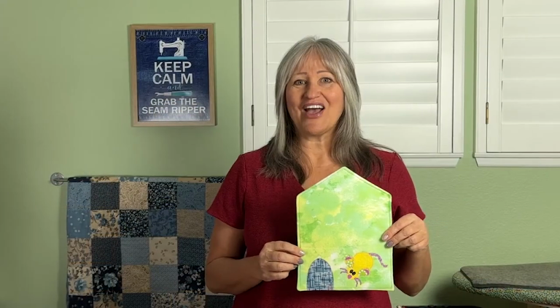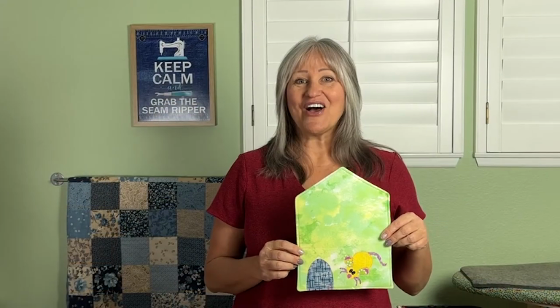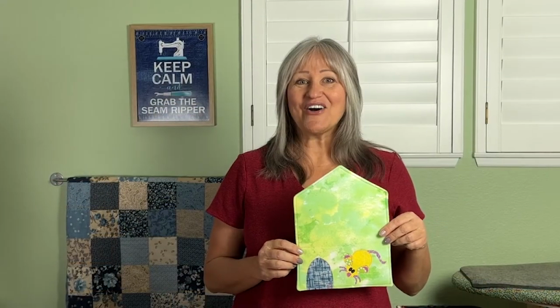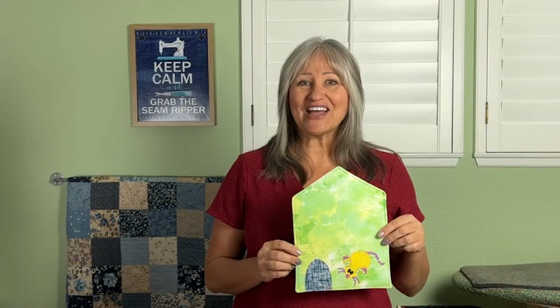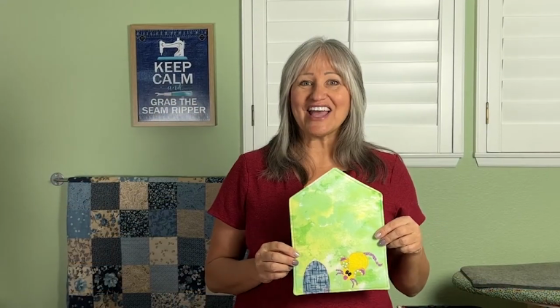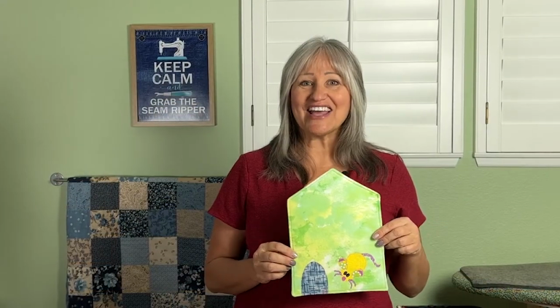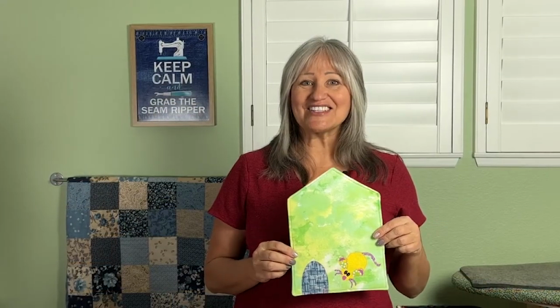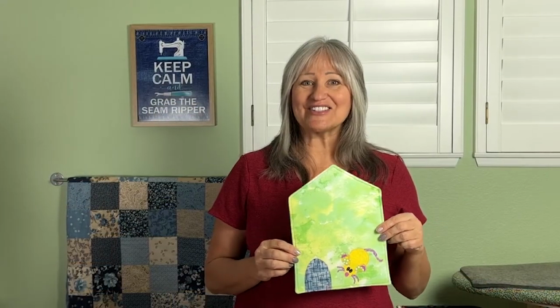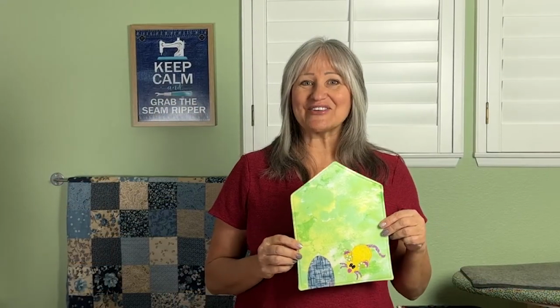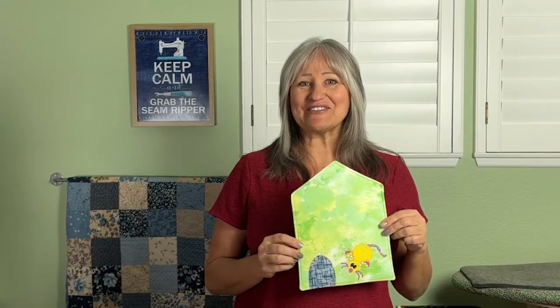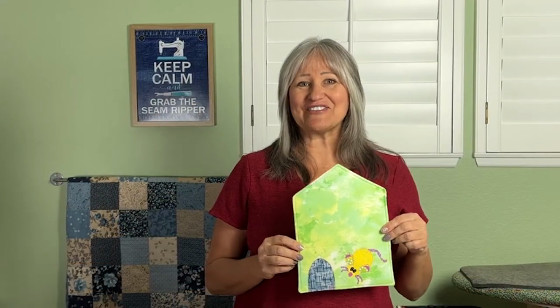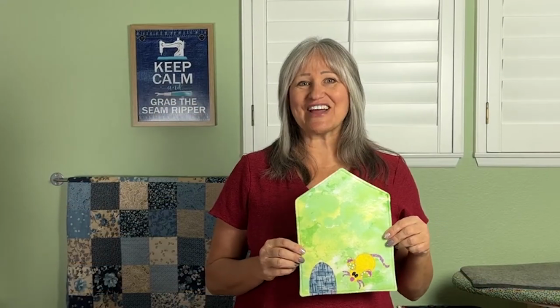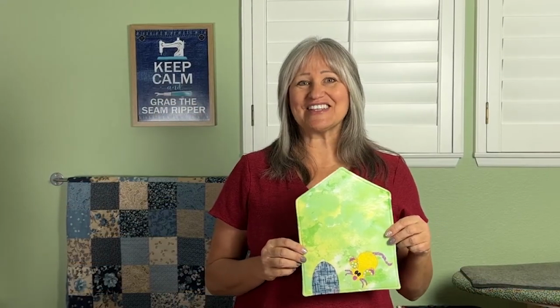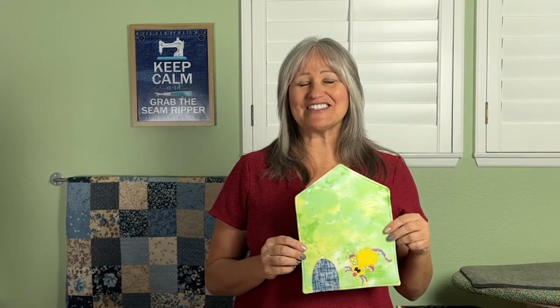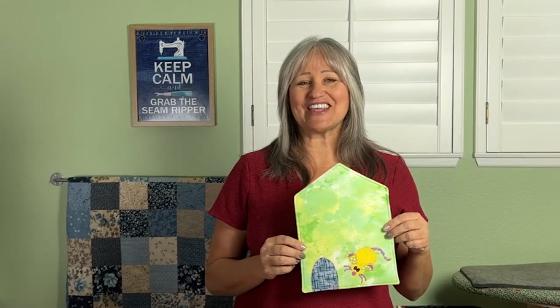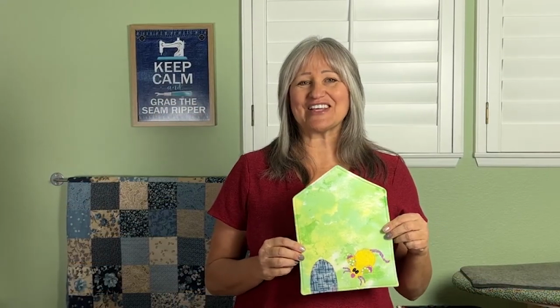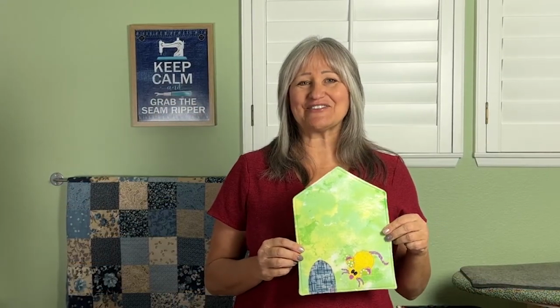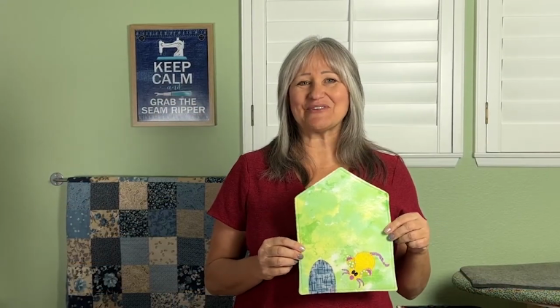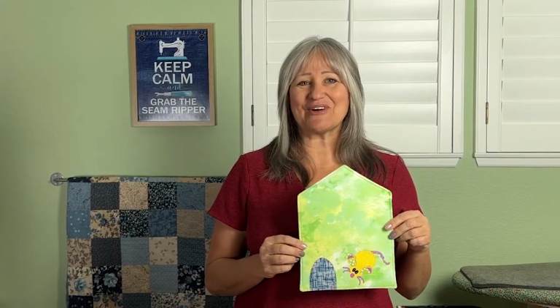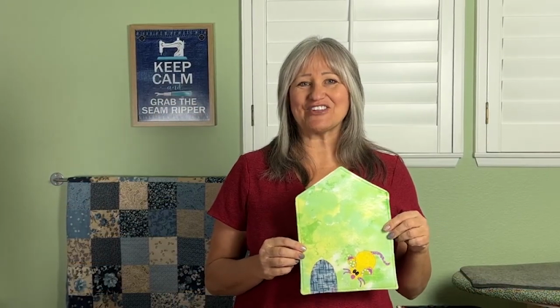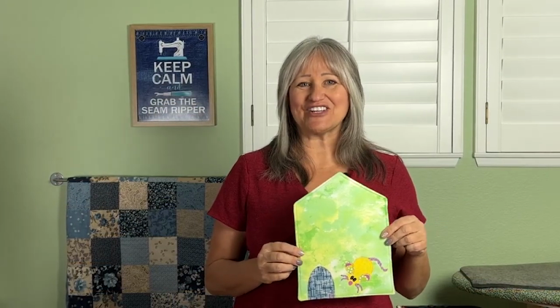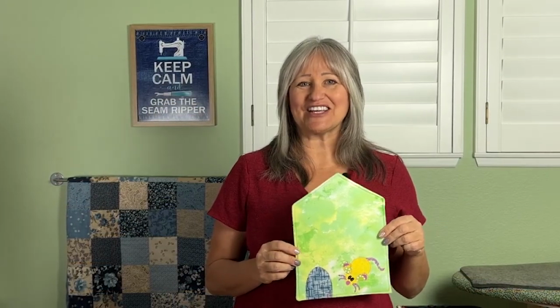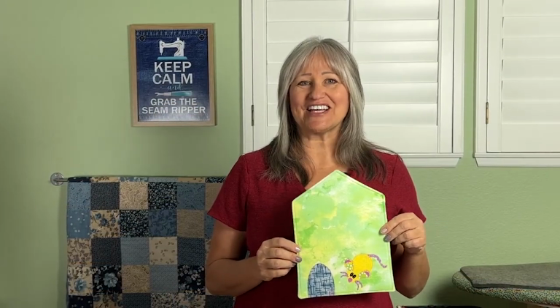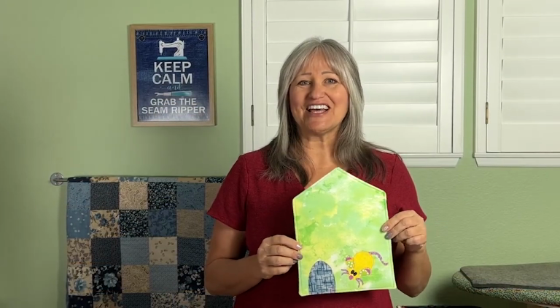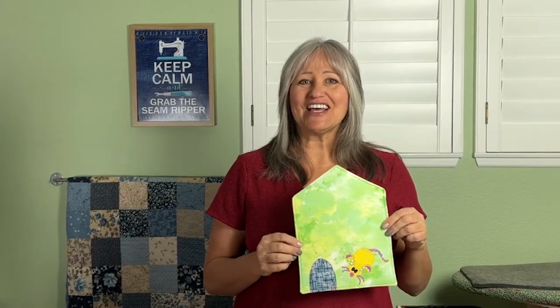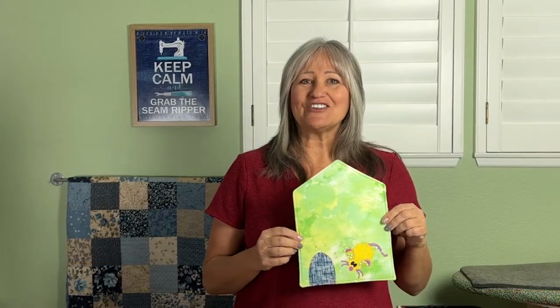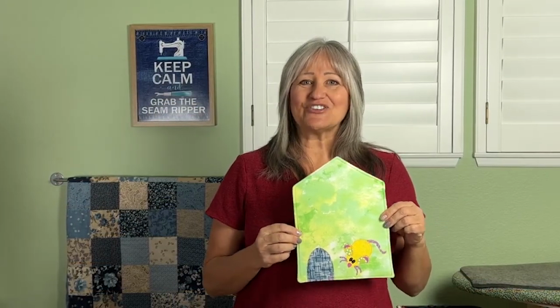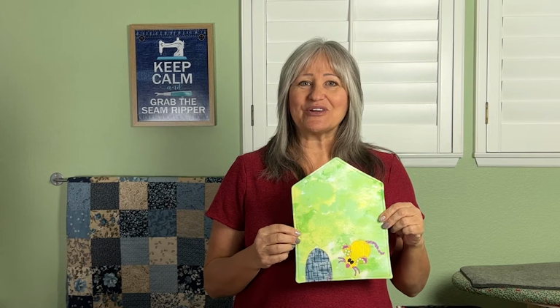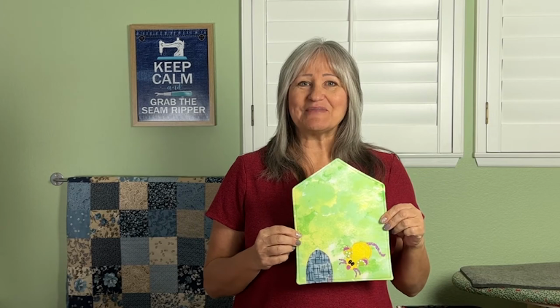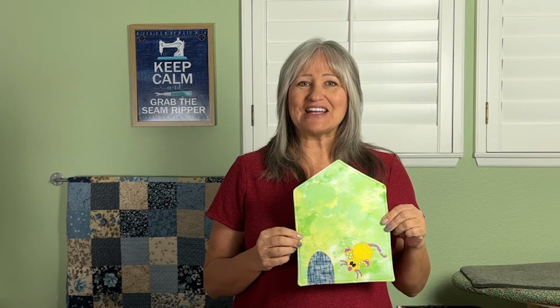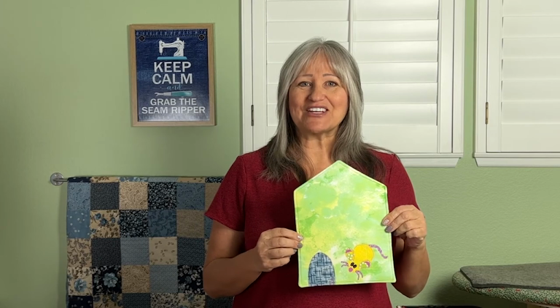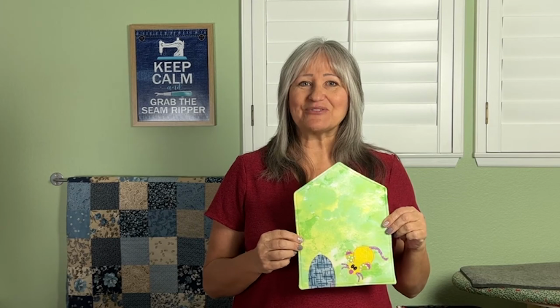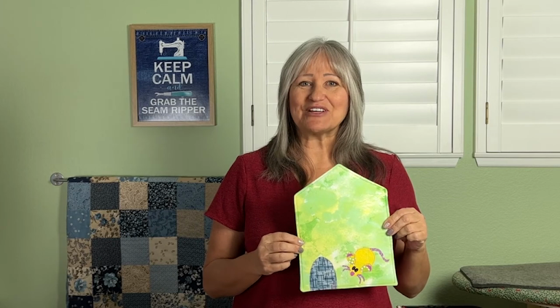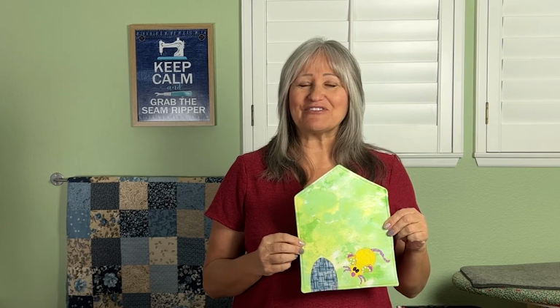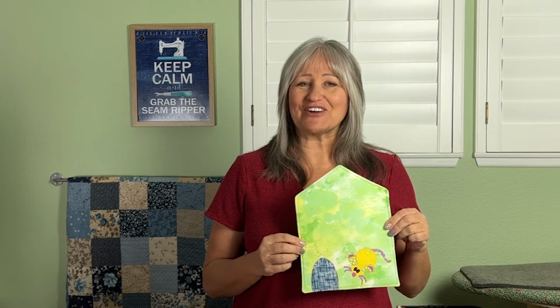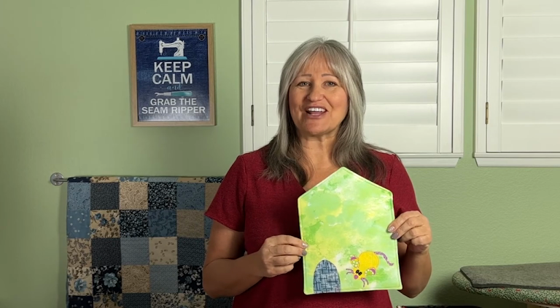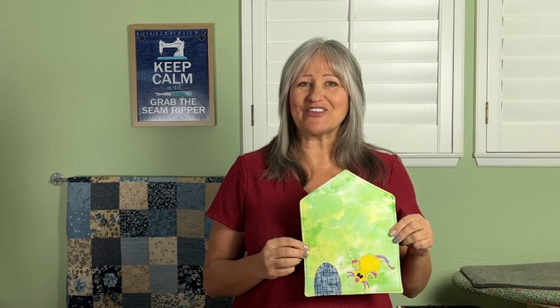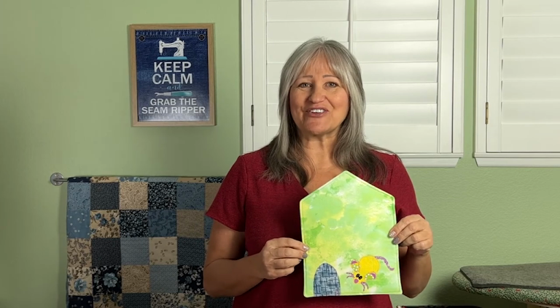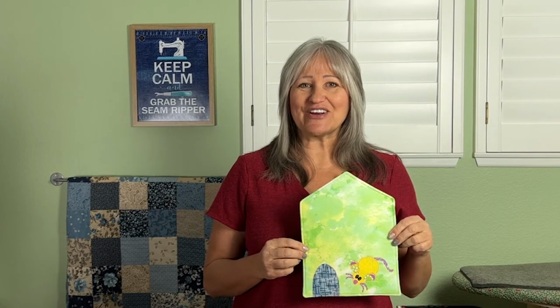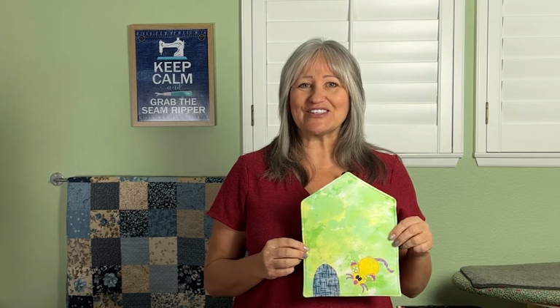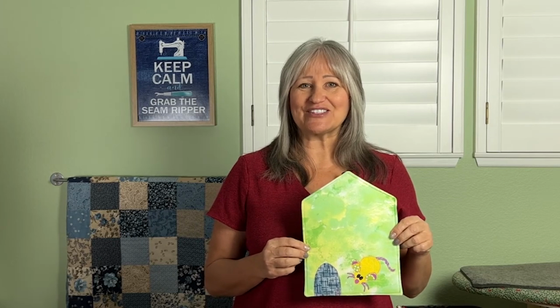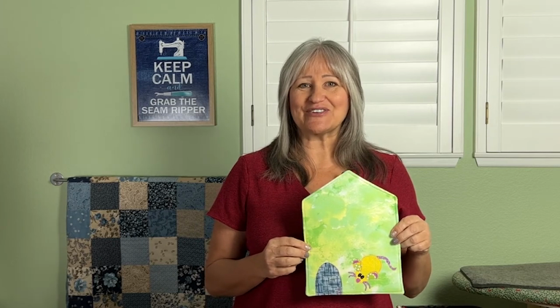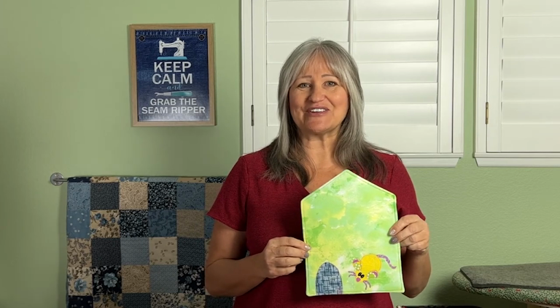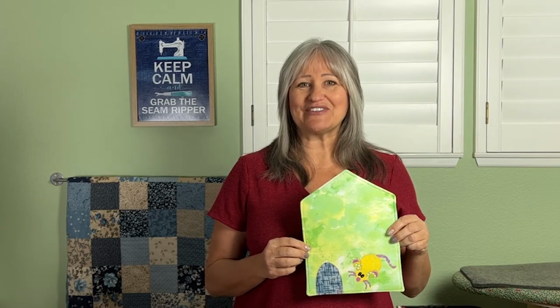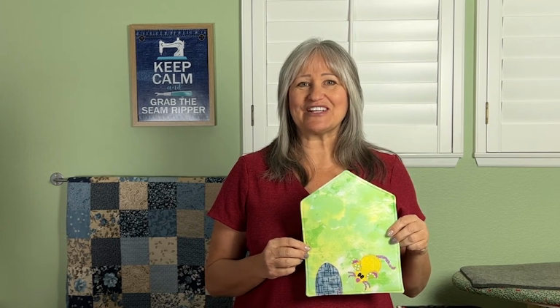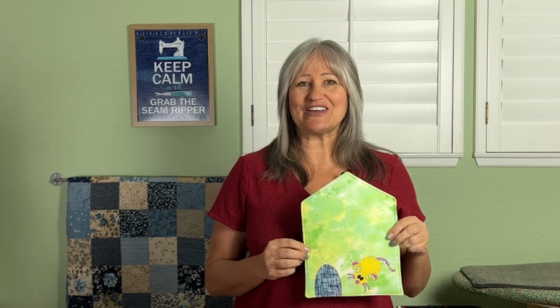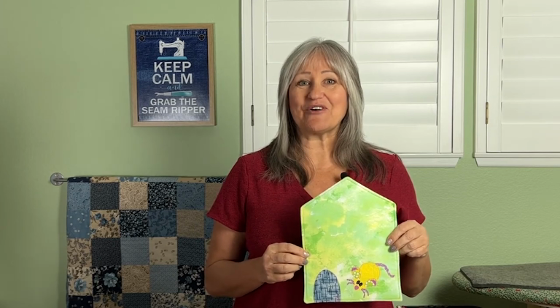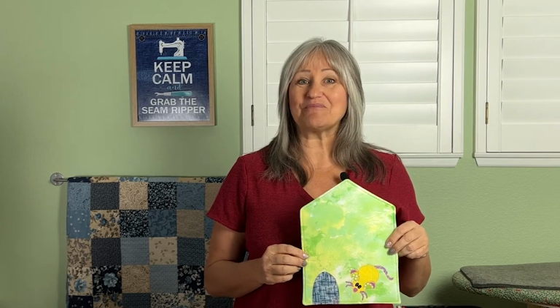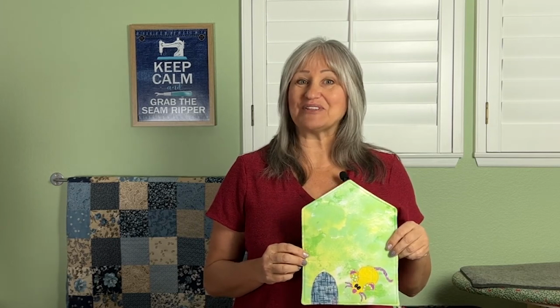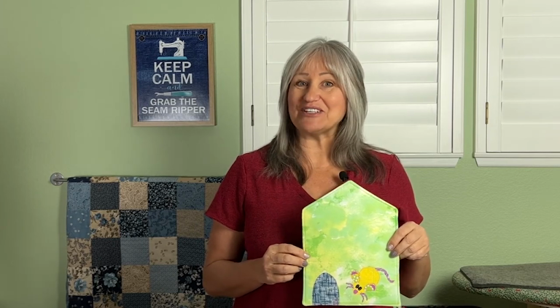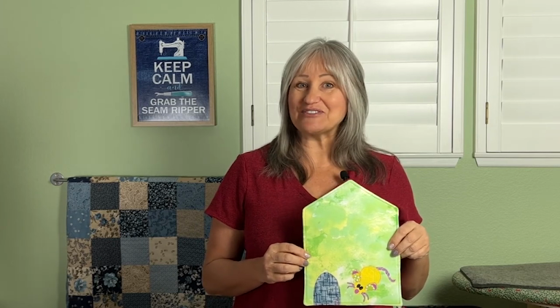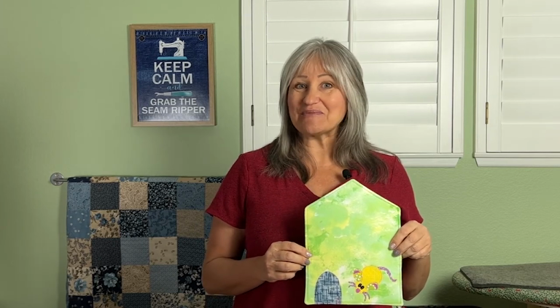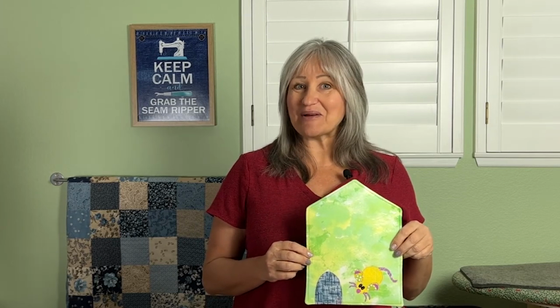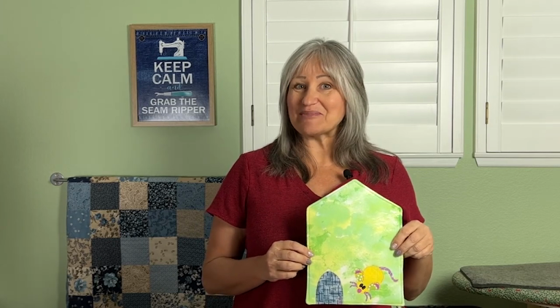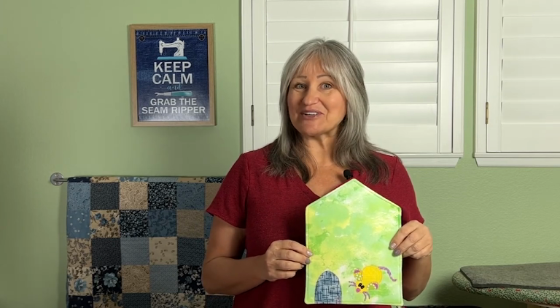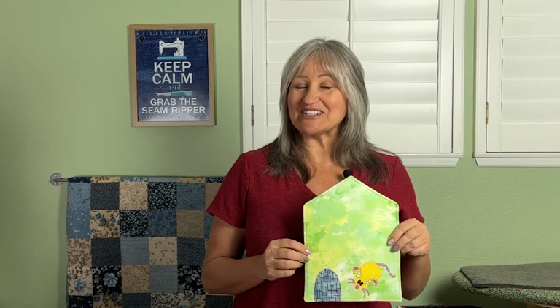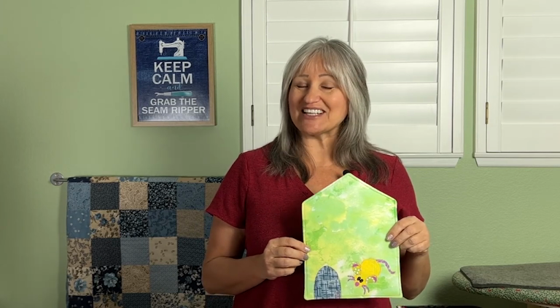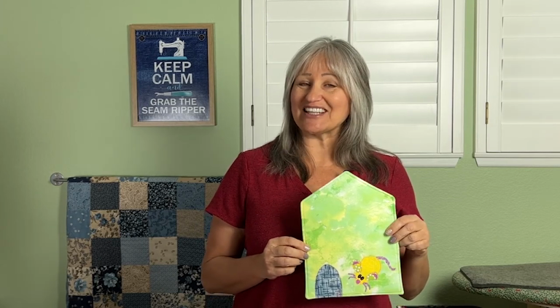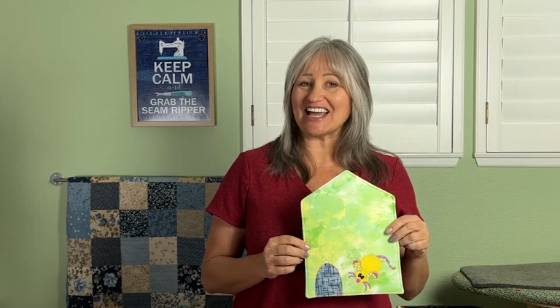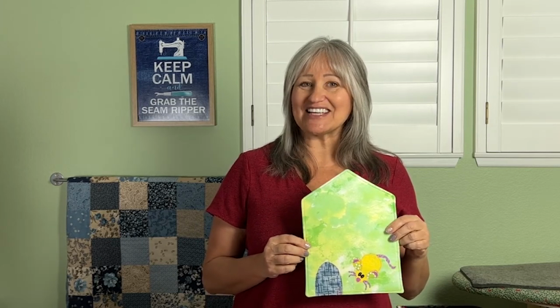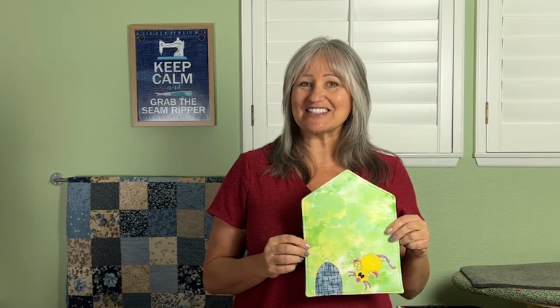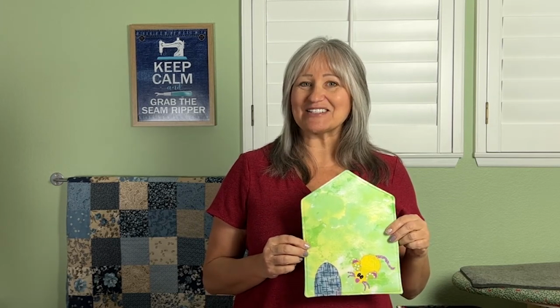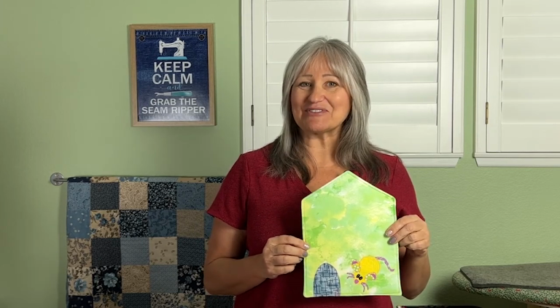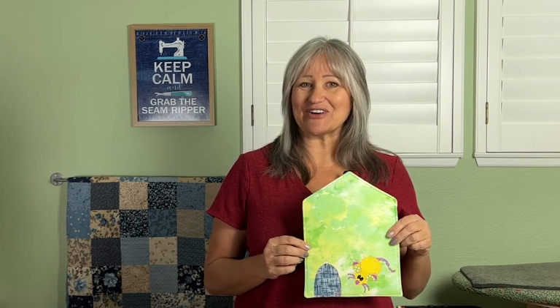Thanks for watching, sewing friends! Join me next week for another great sewing video. Please remember to like and subscribe.